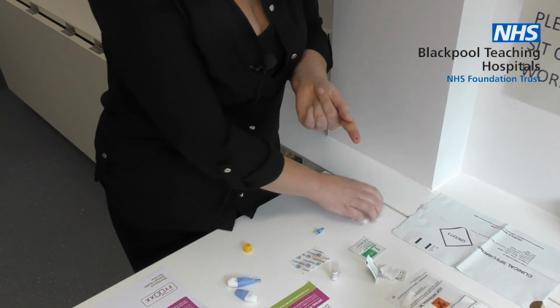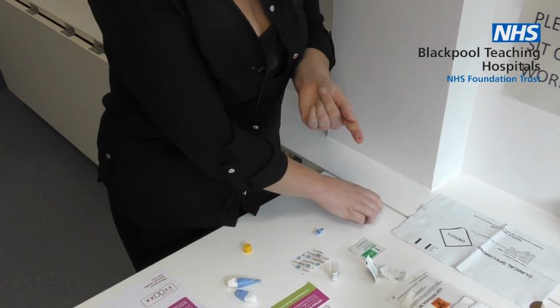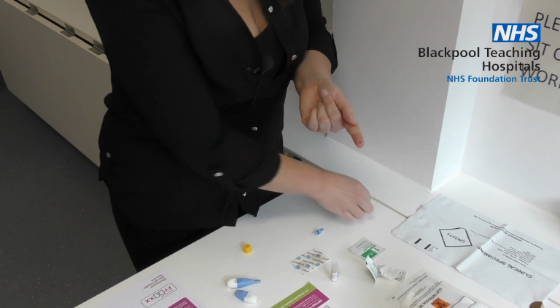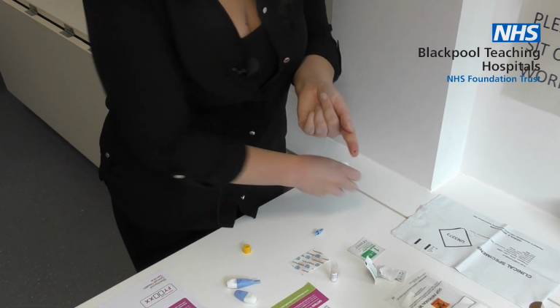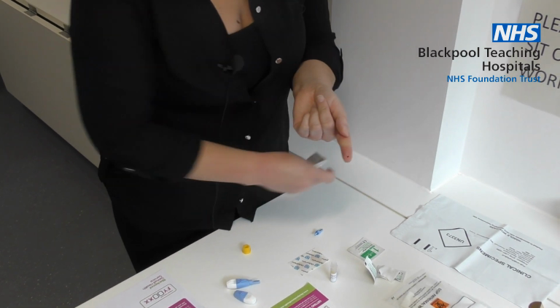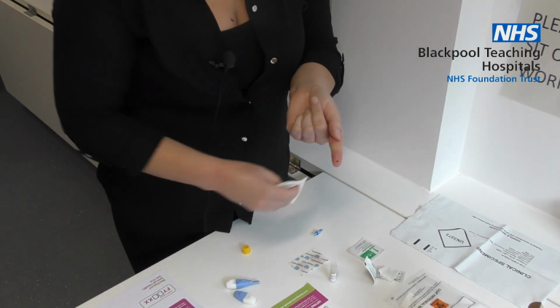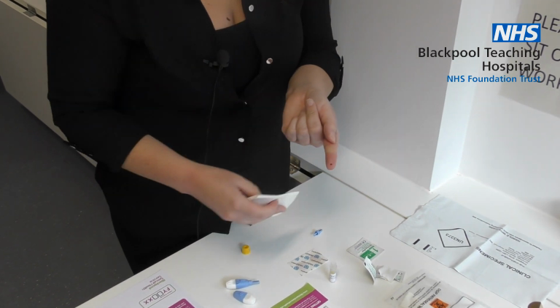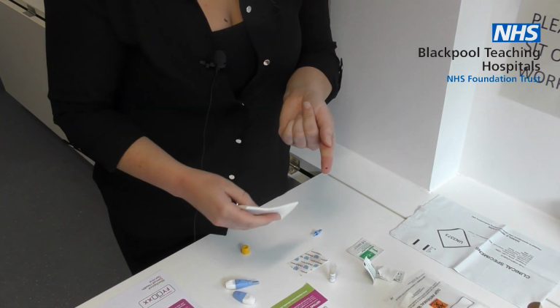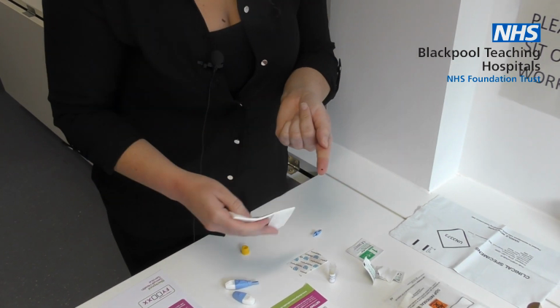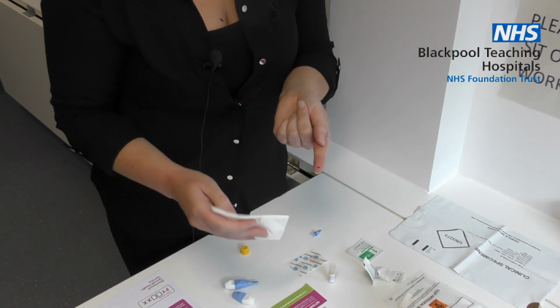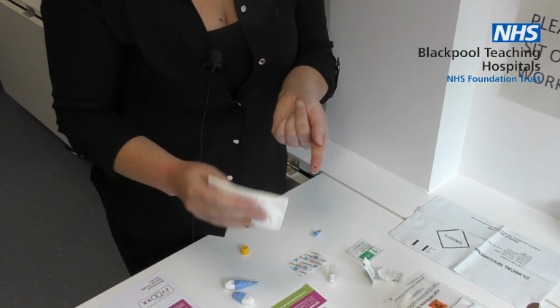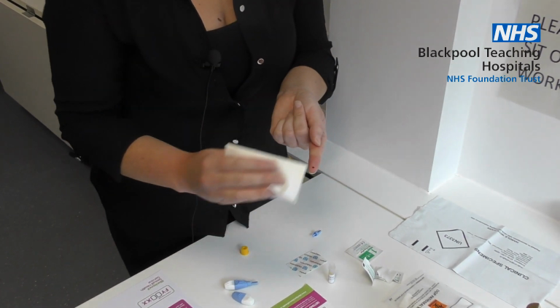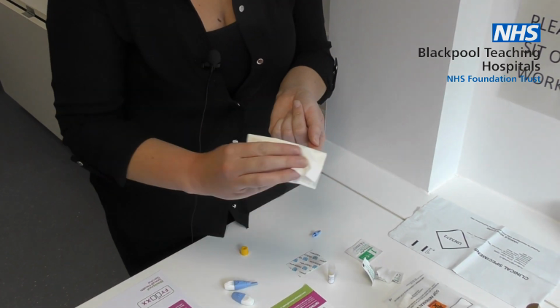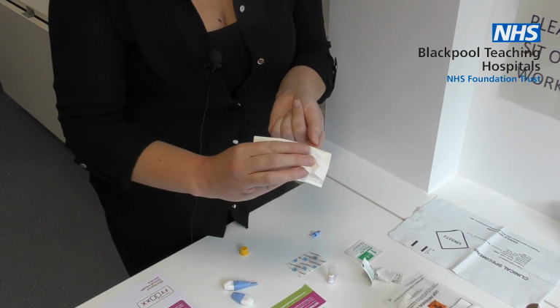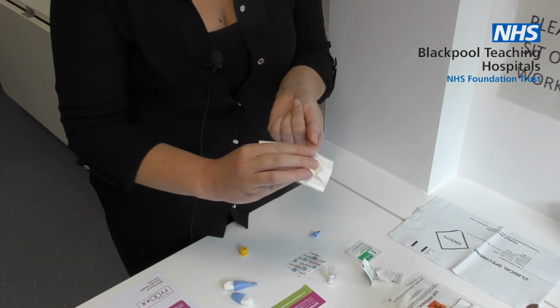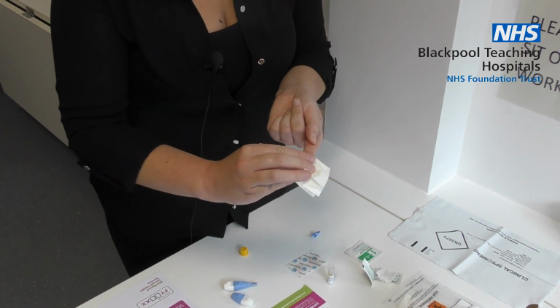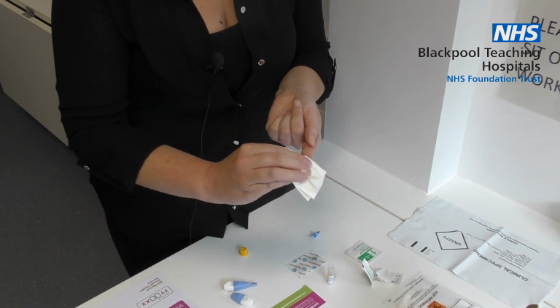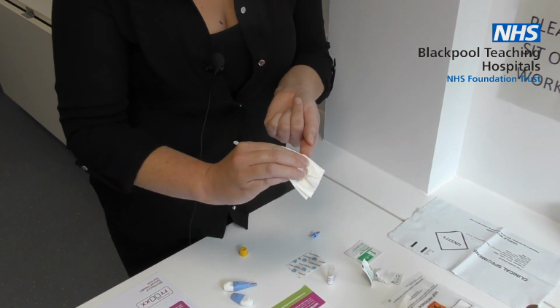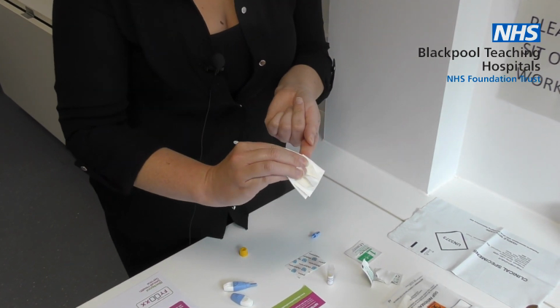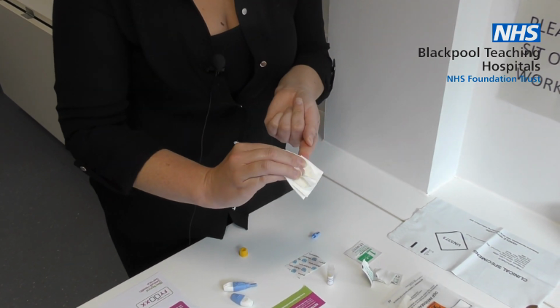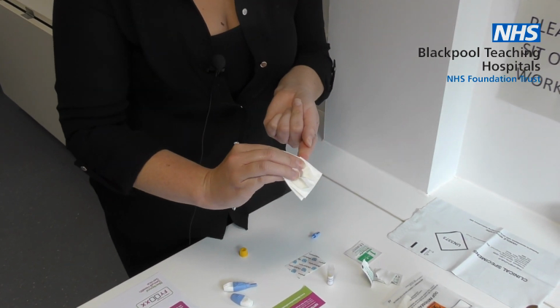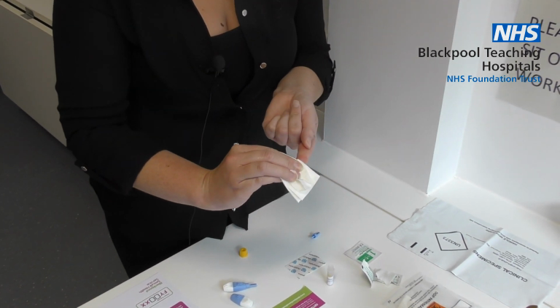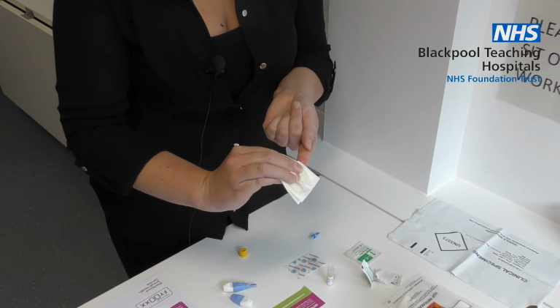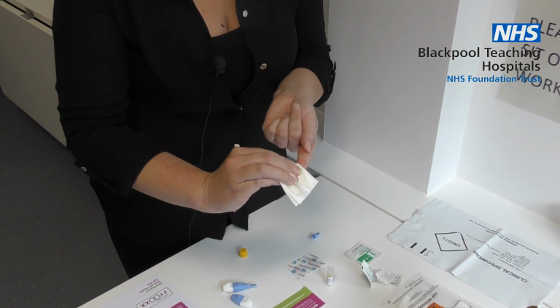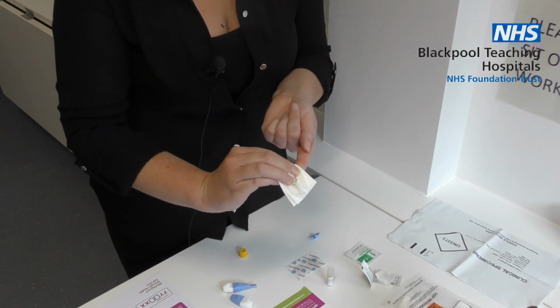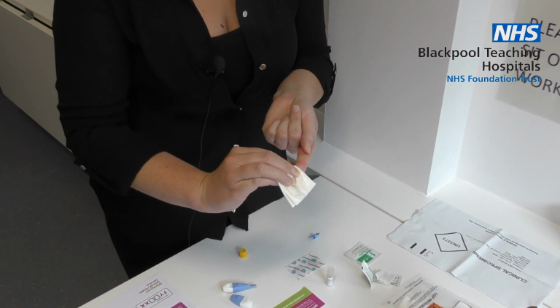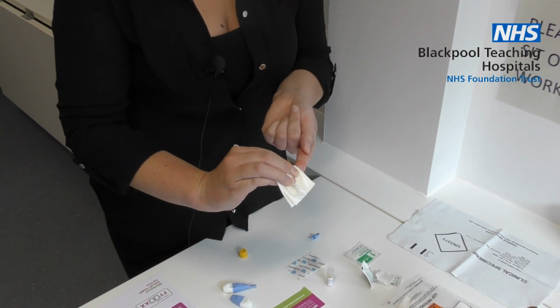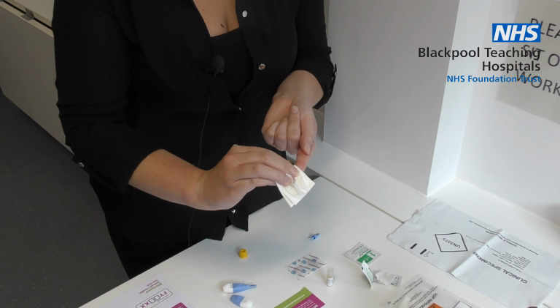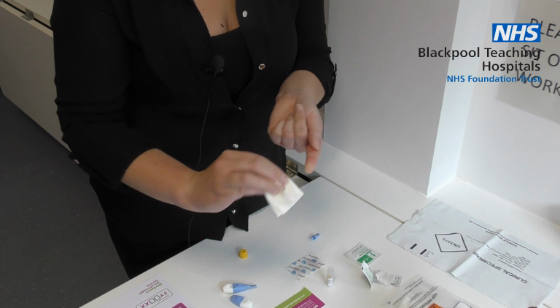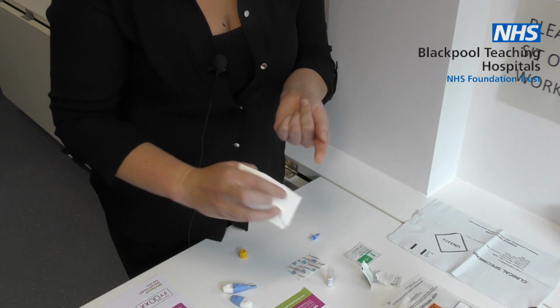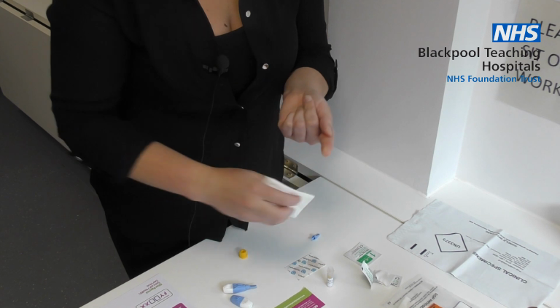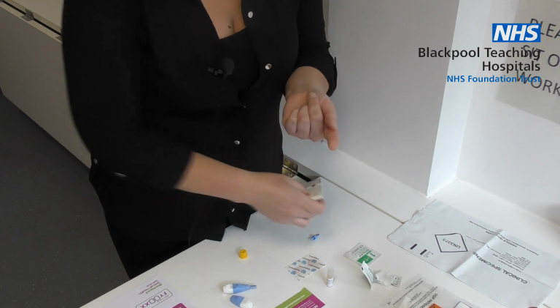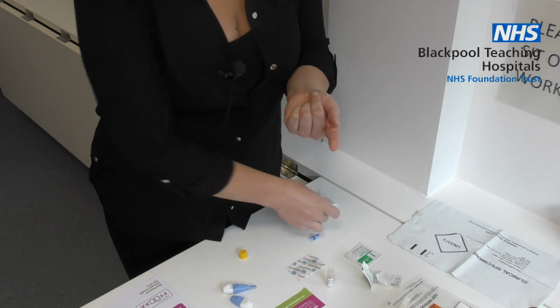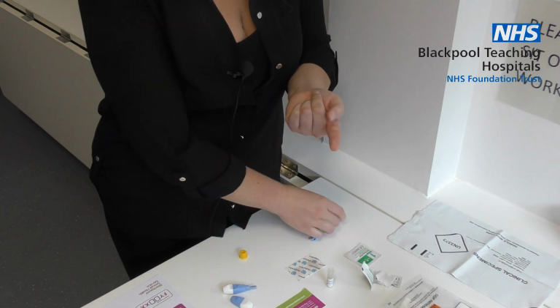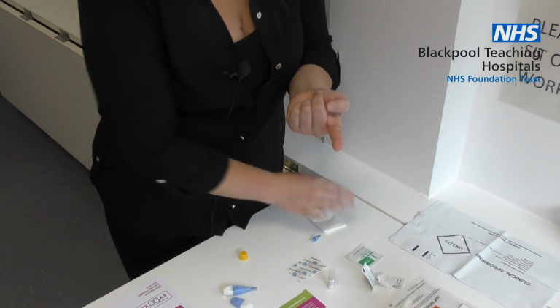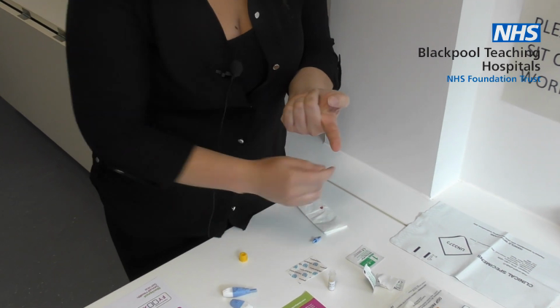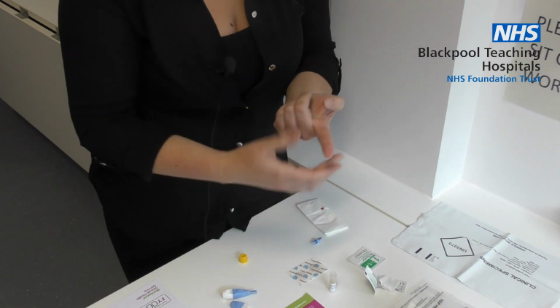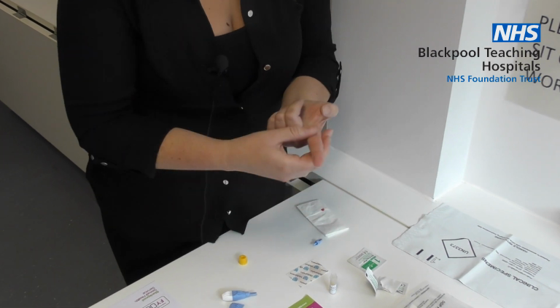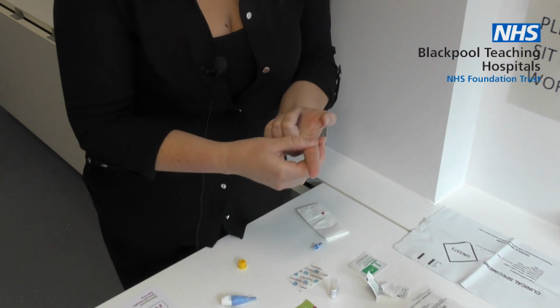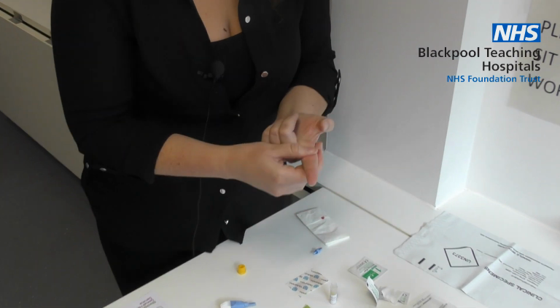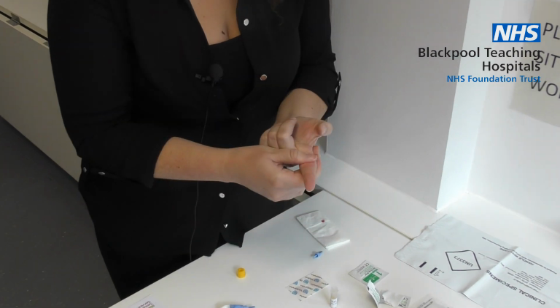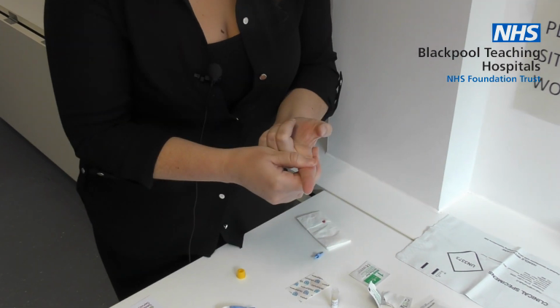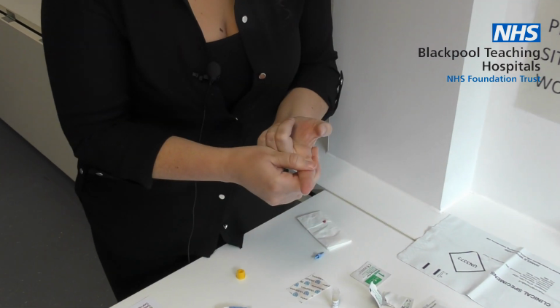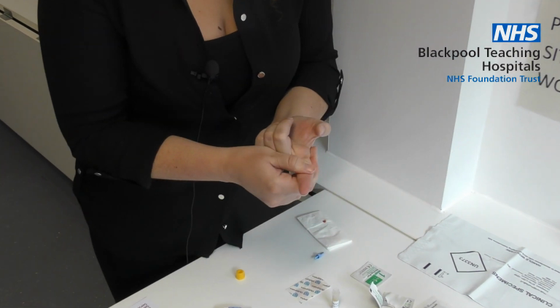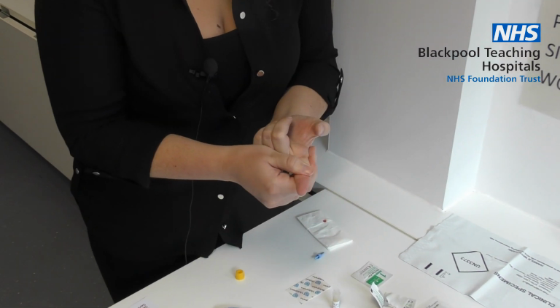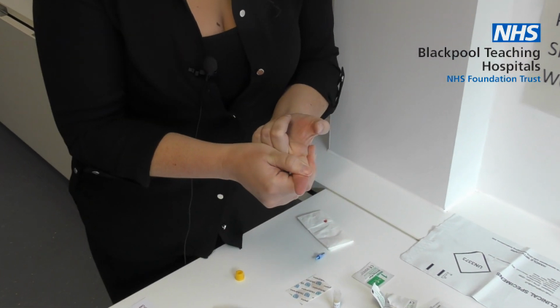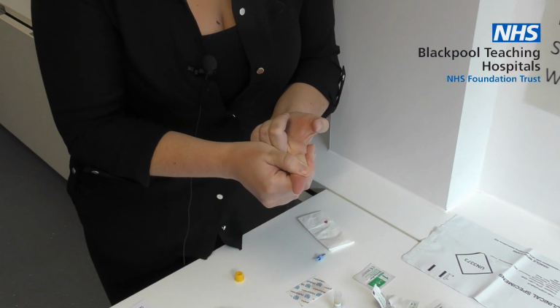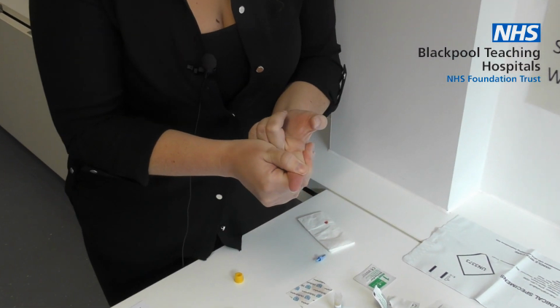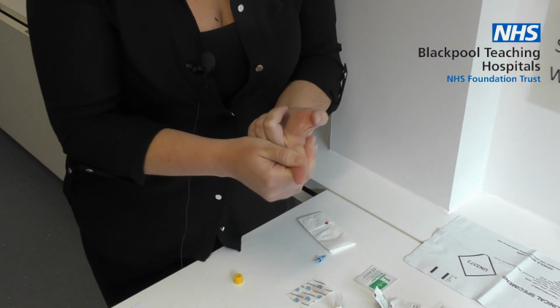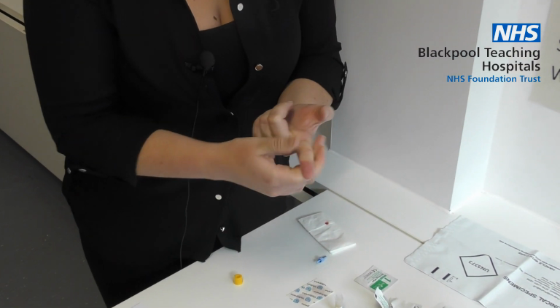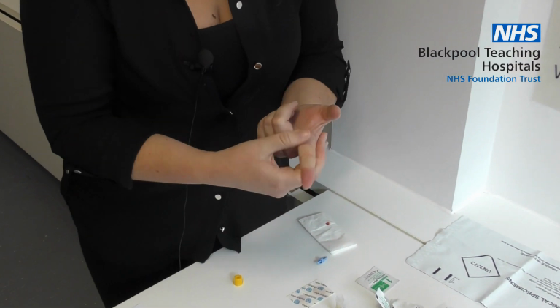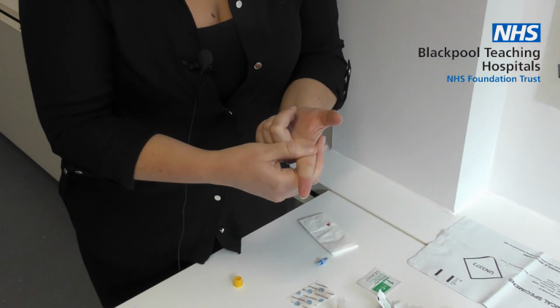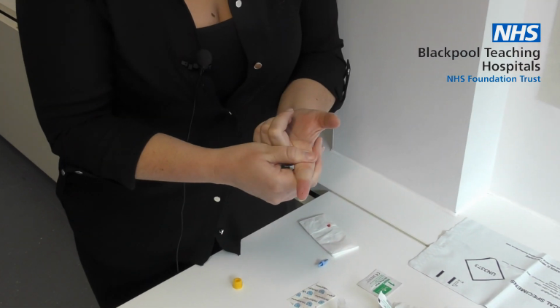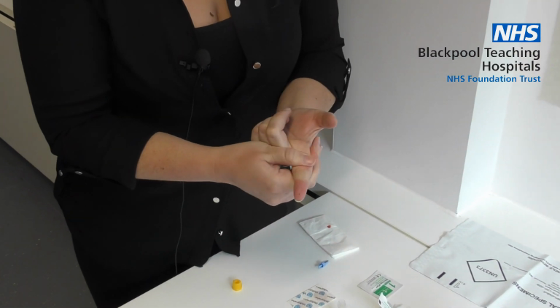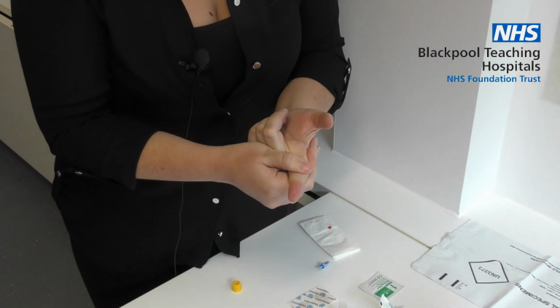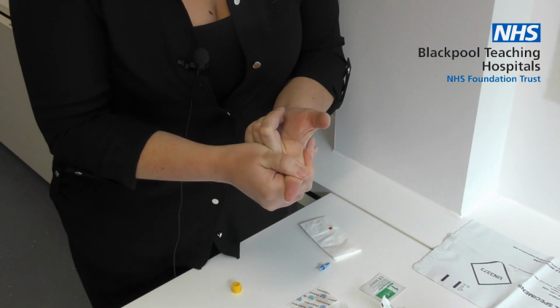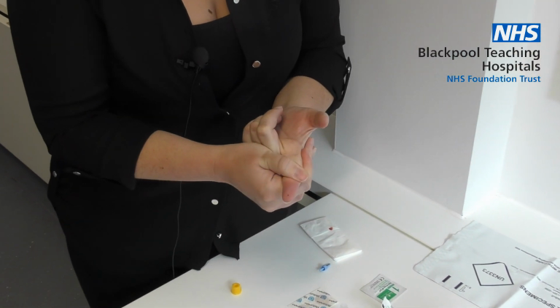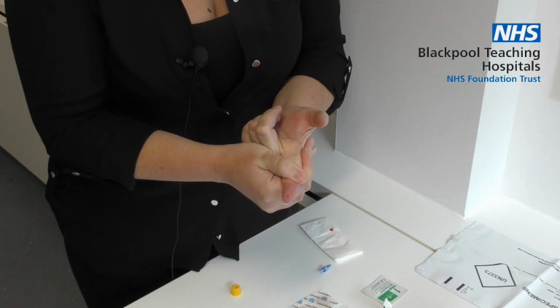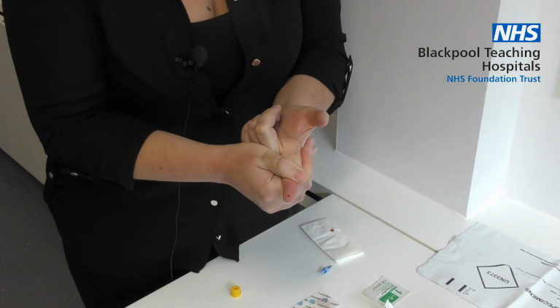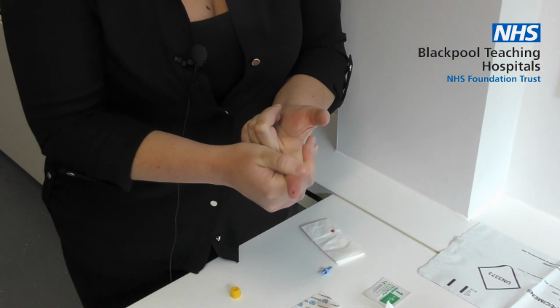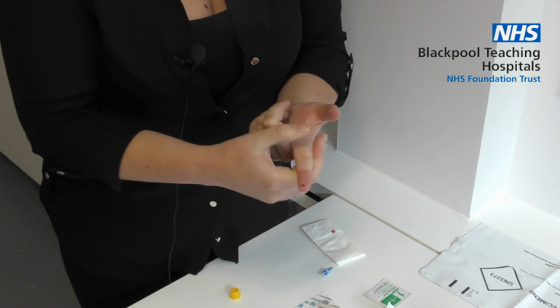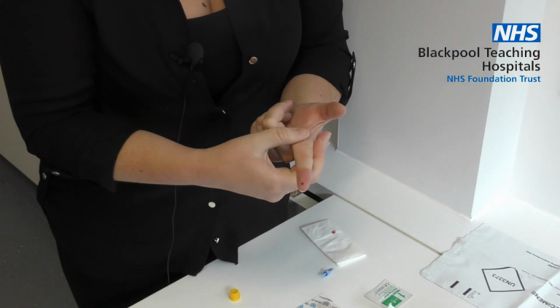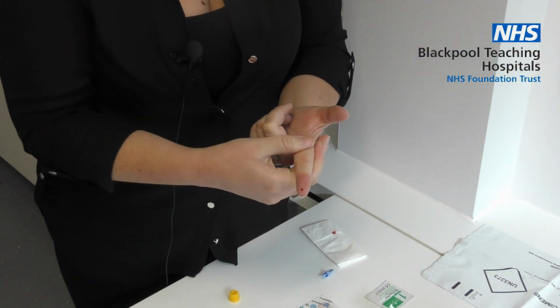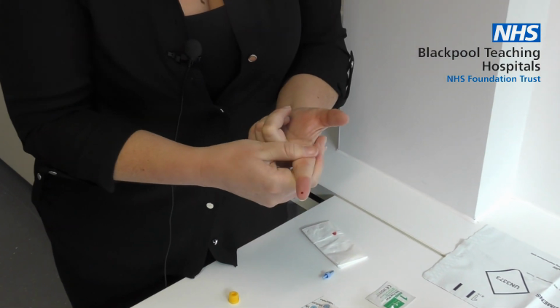Wipe away the first drop of blood with a clean tissue. Then gently massage the finger from the knuckle to the tip.